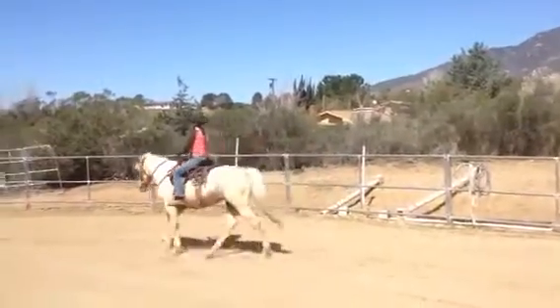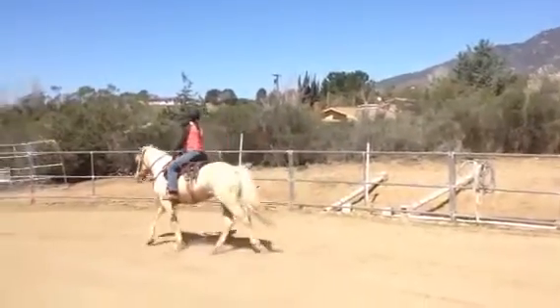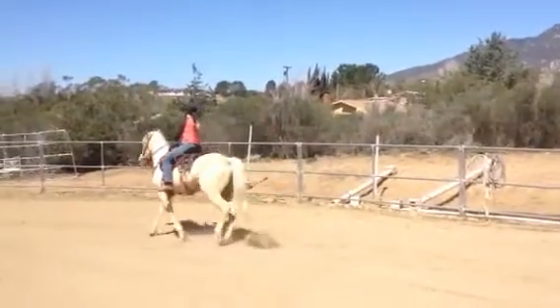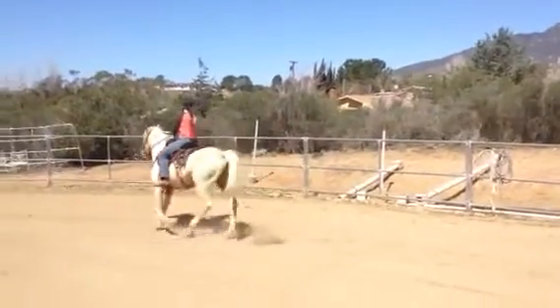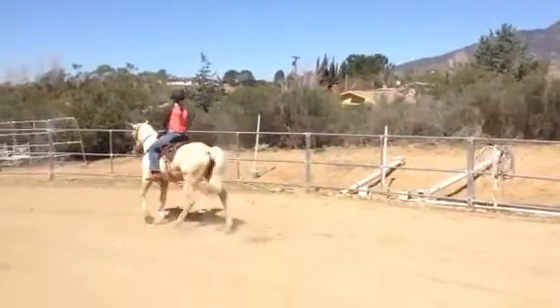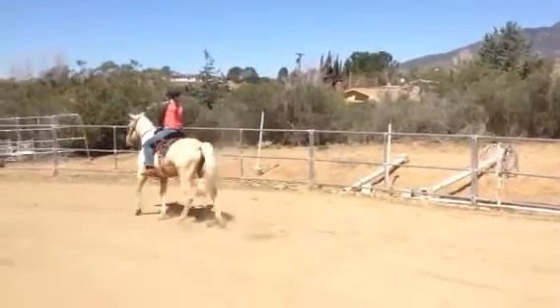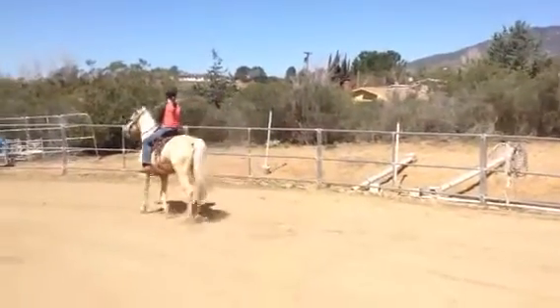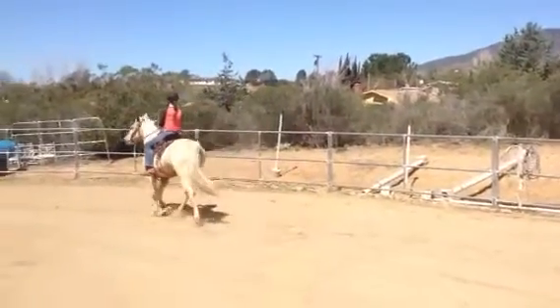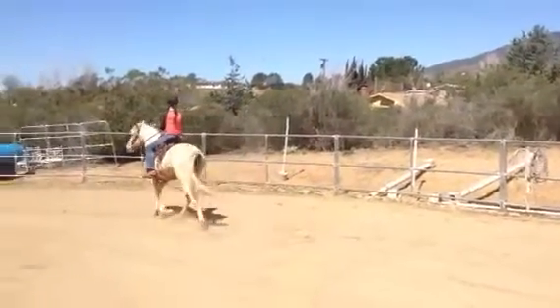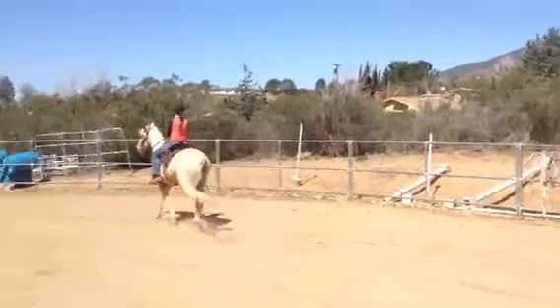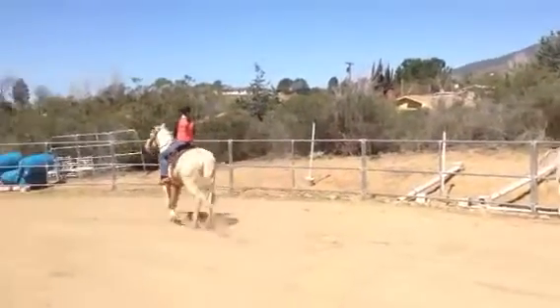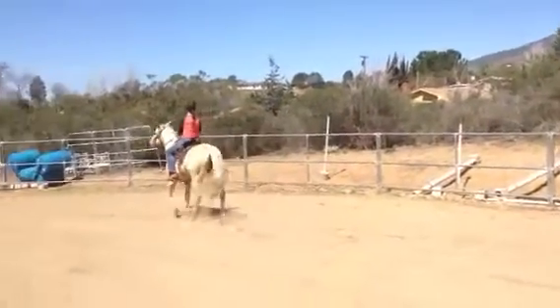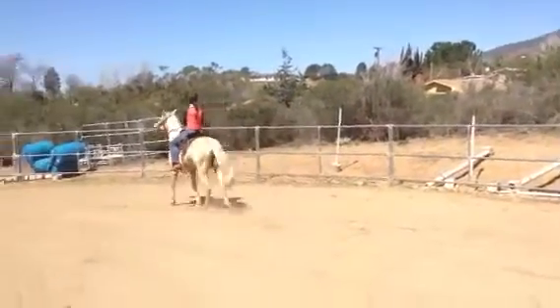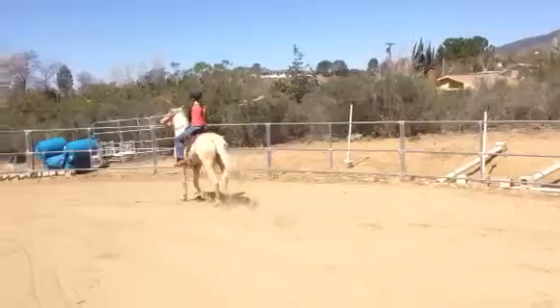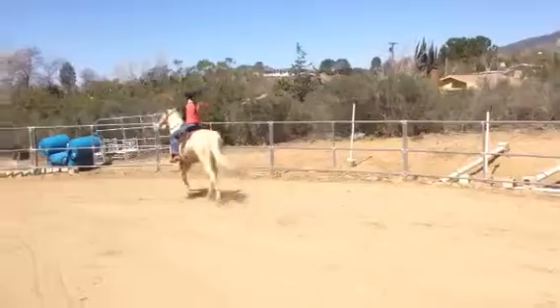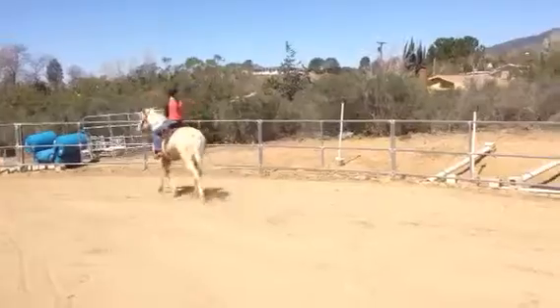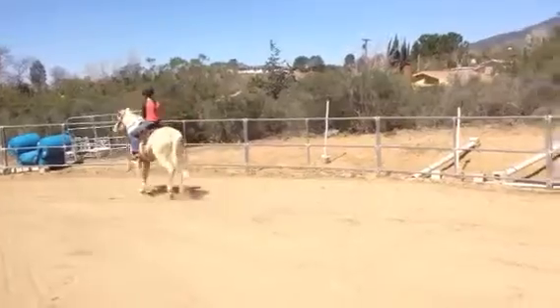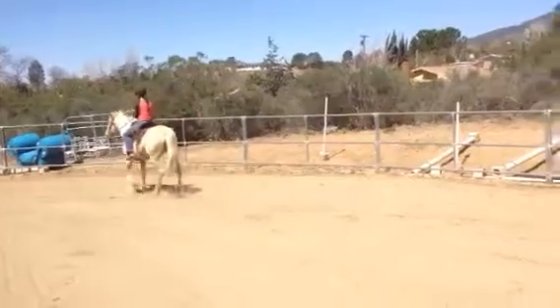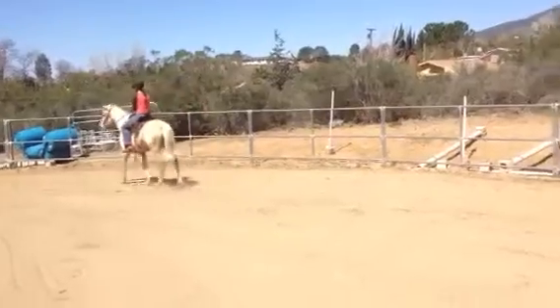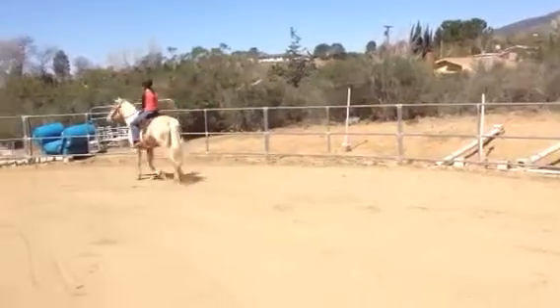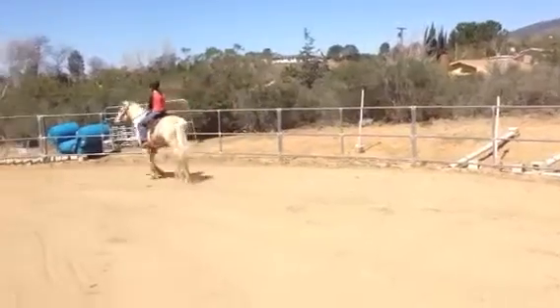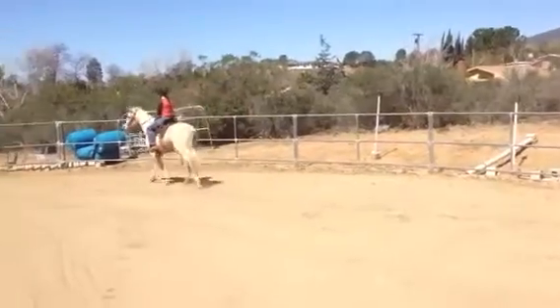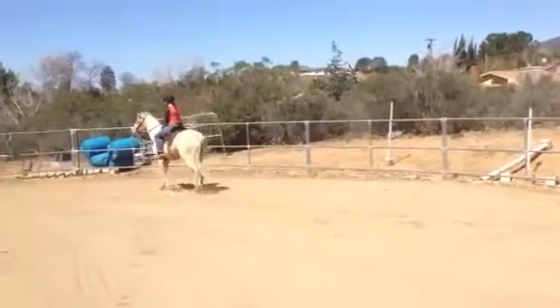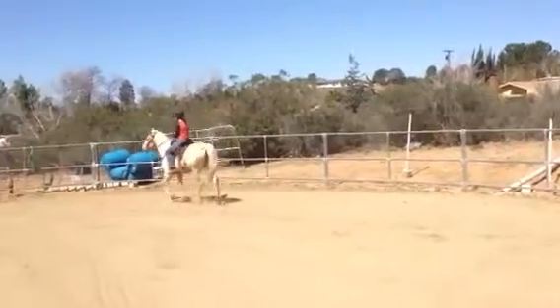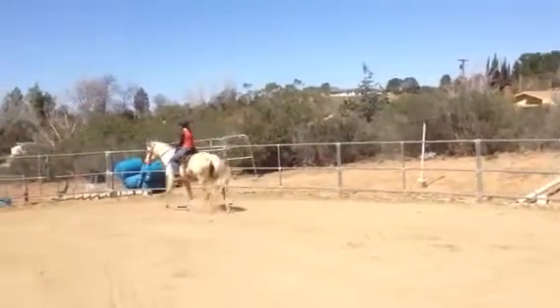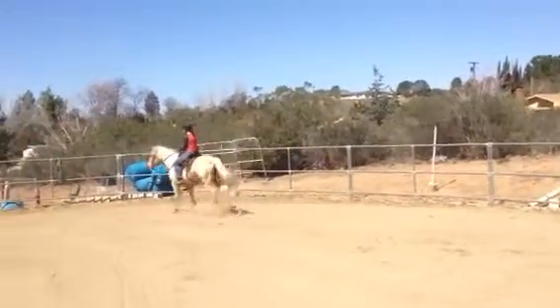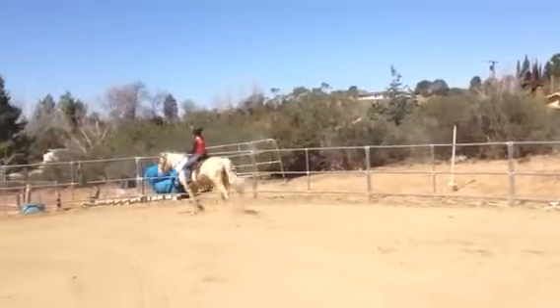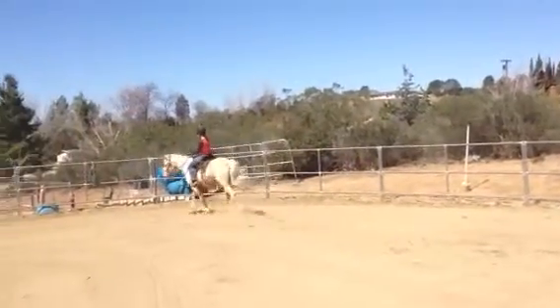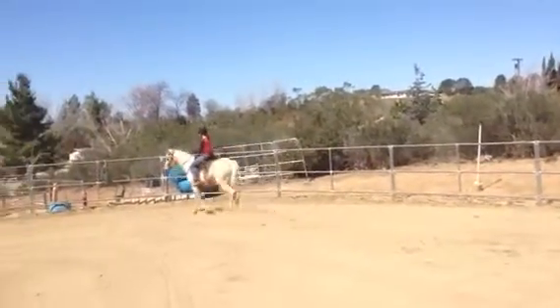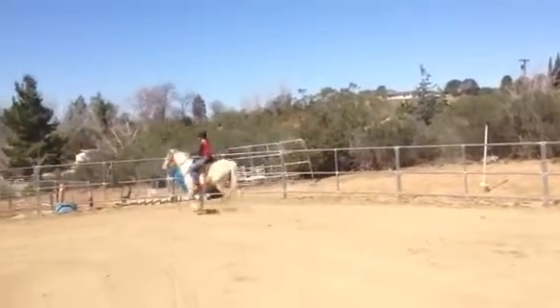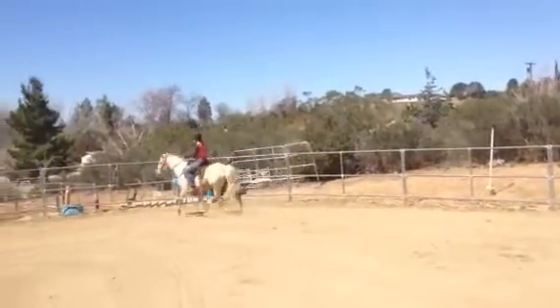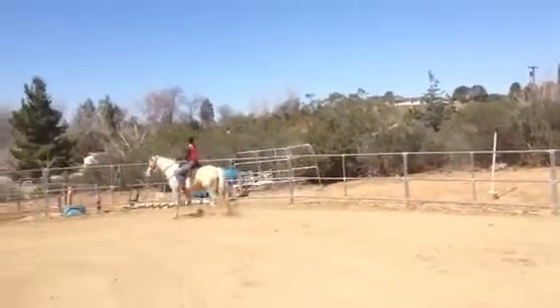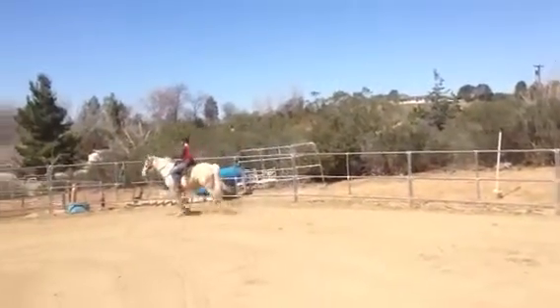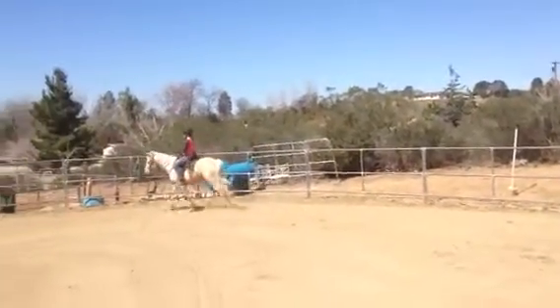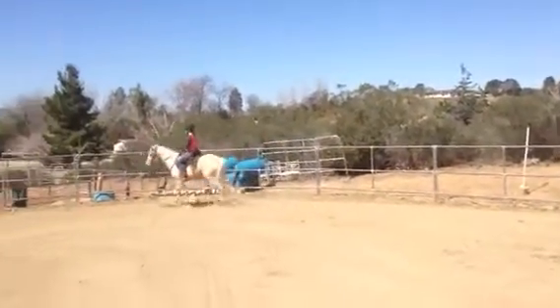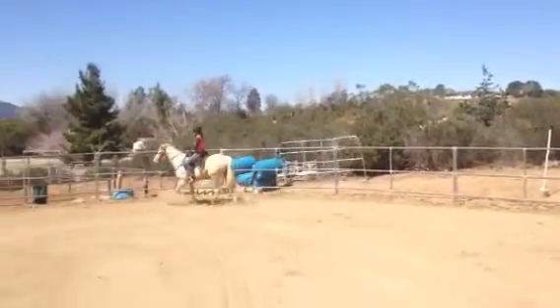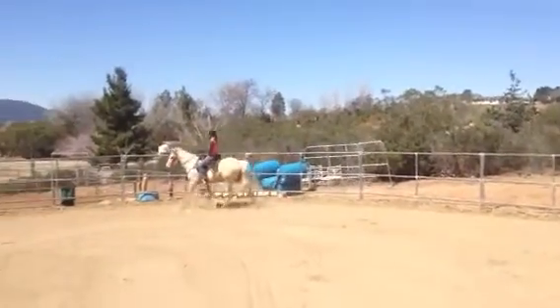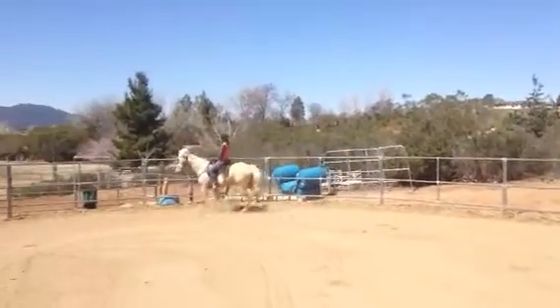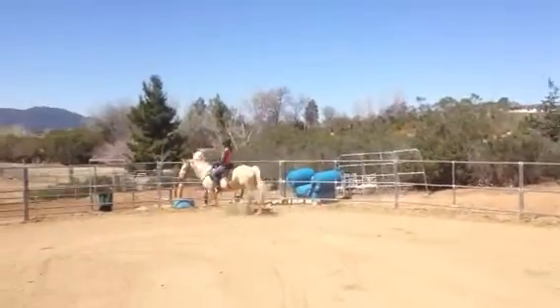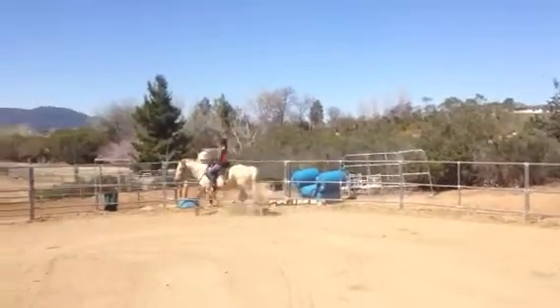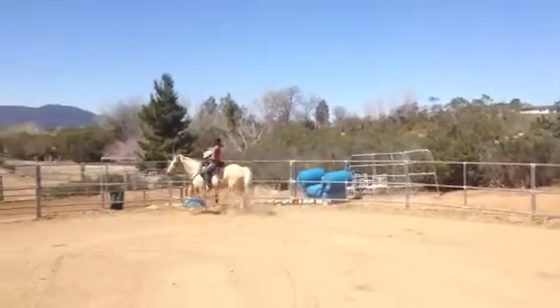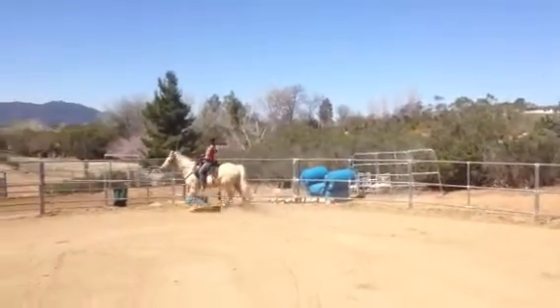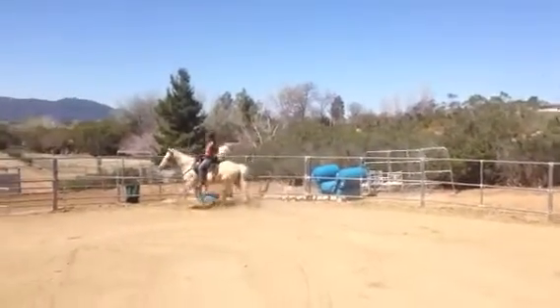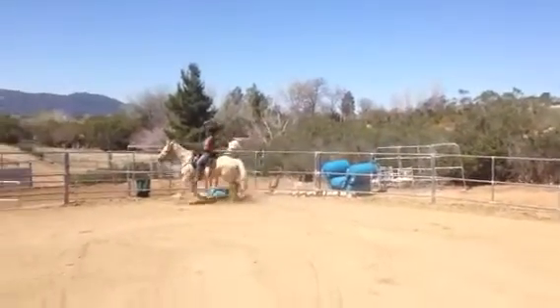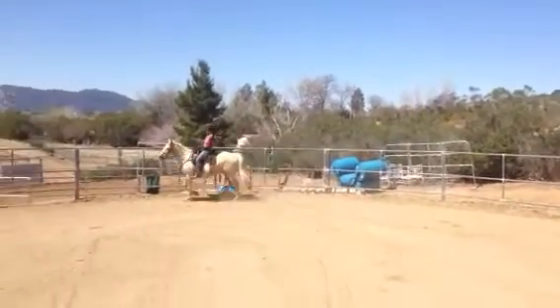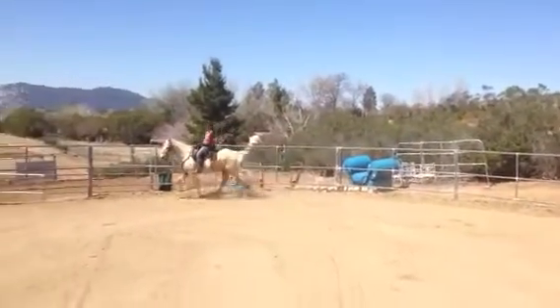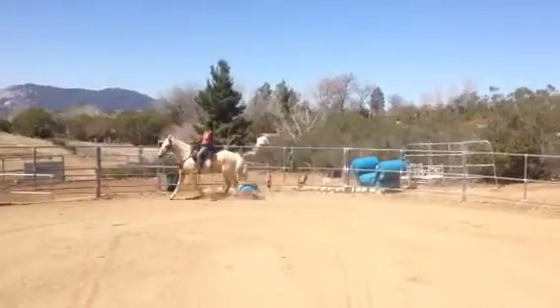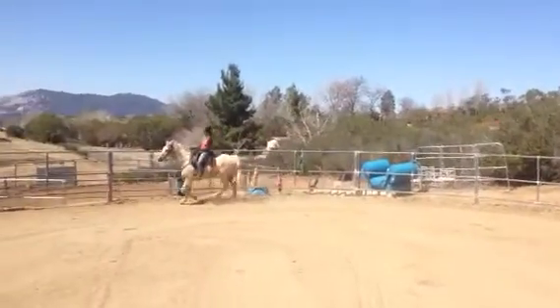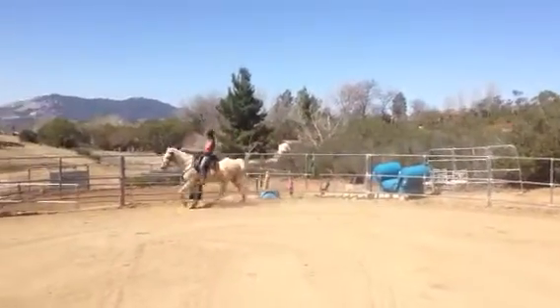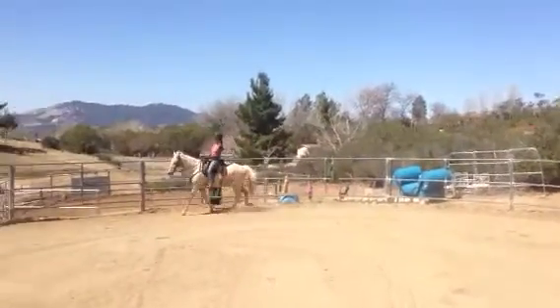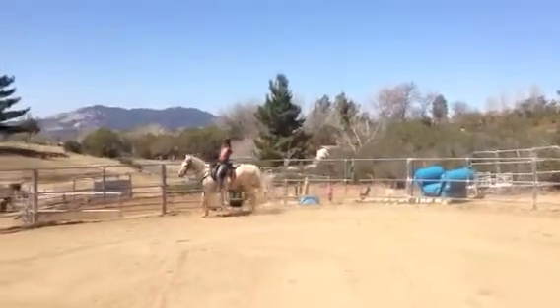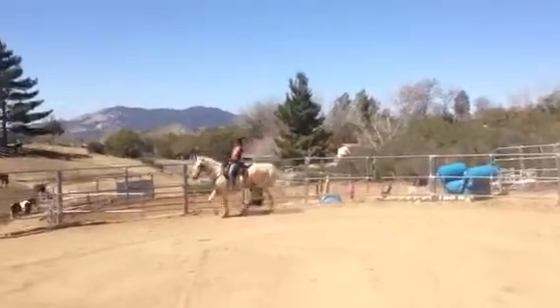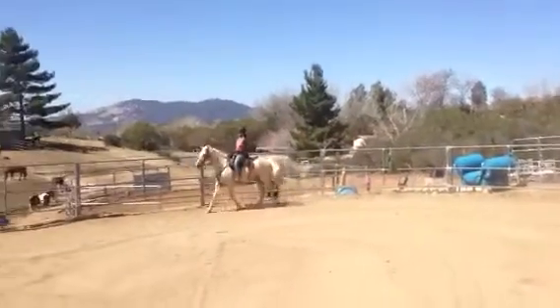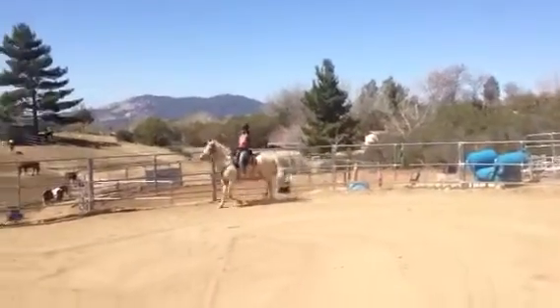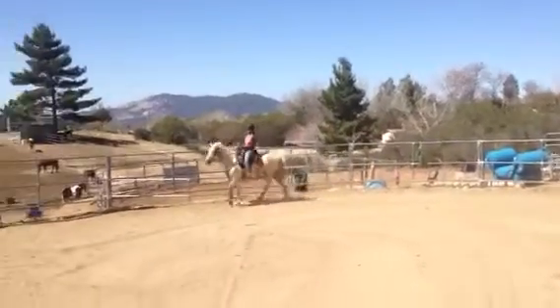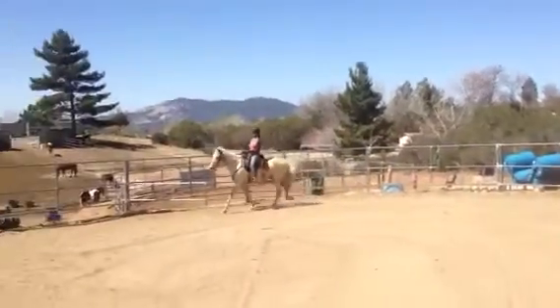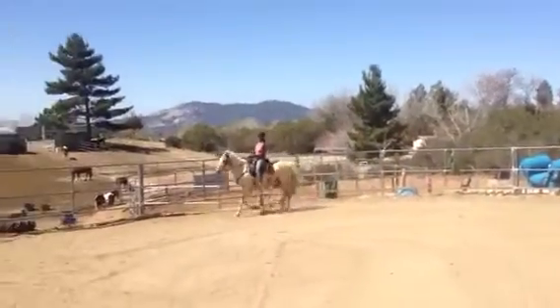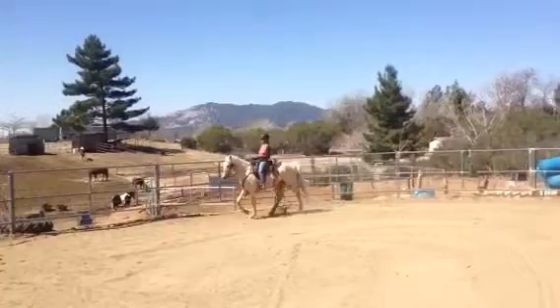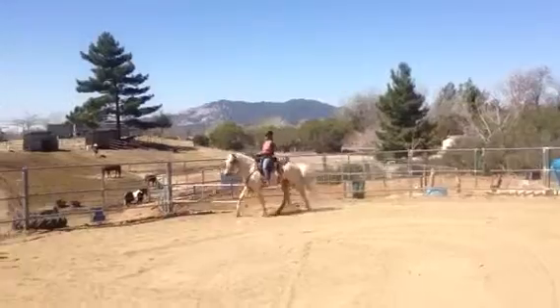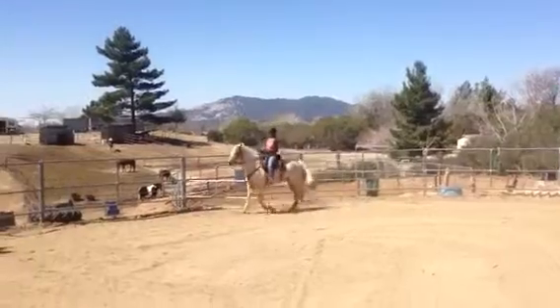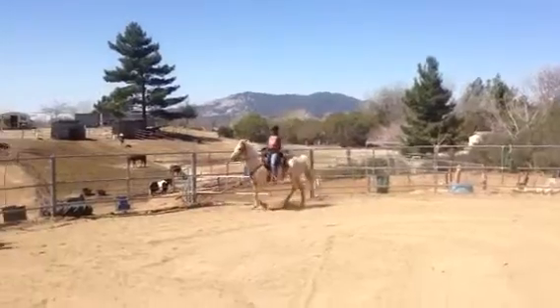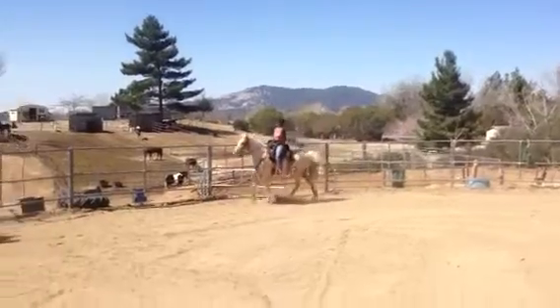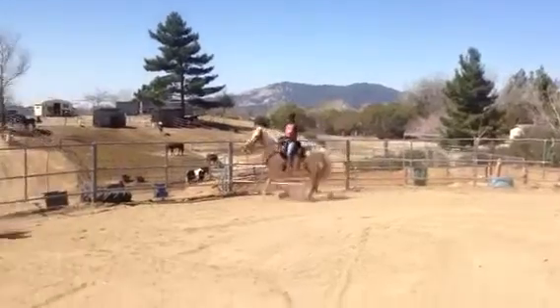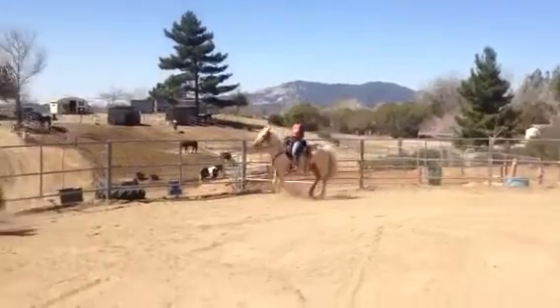Nice. And use that inside leg and push her over. Yes. But don't let her speed up you. Just a nice flat walk.